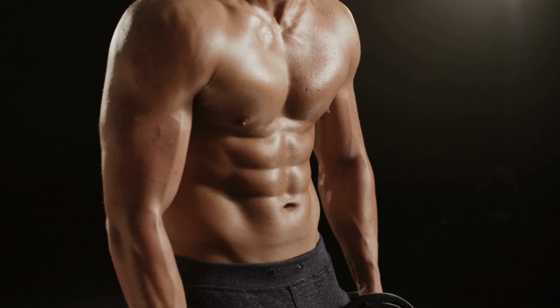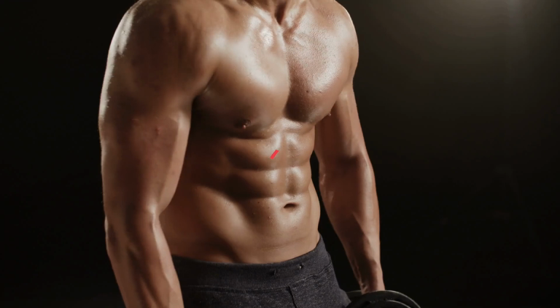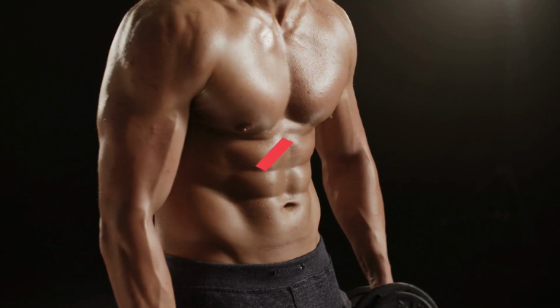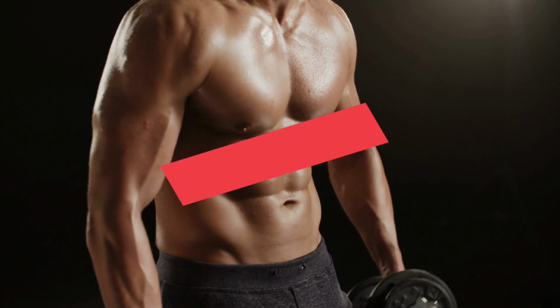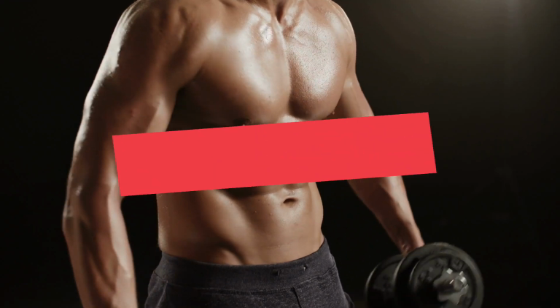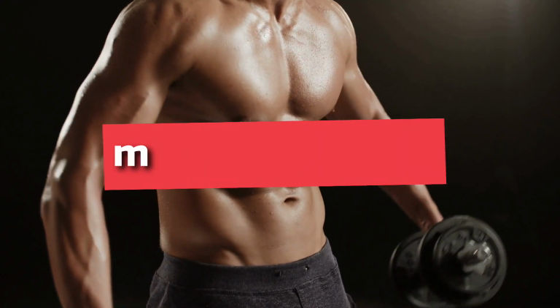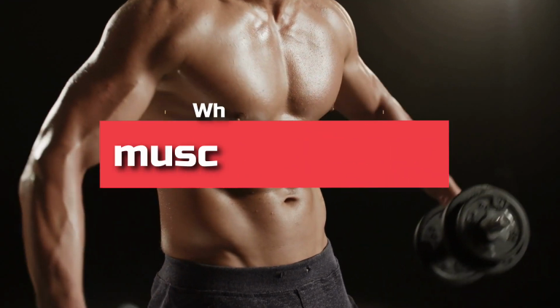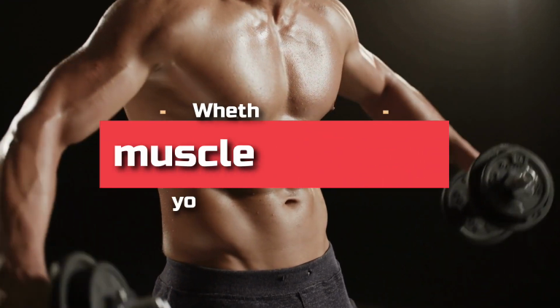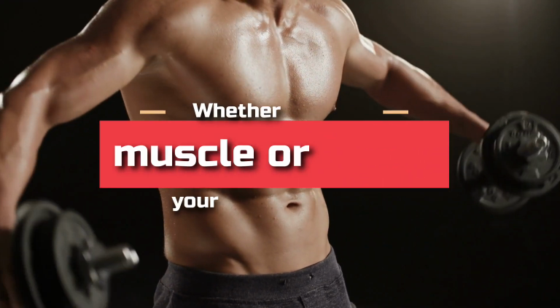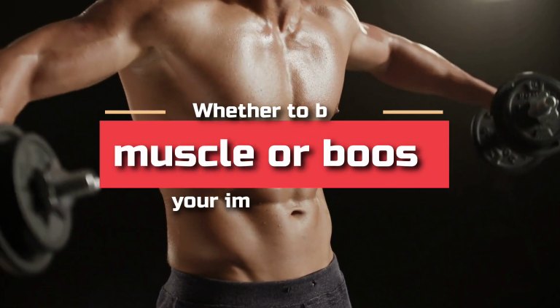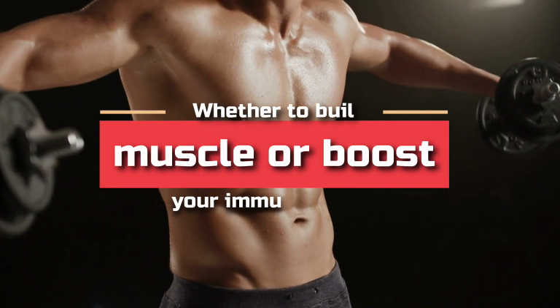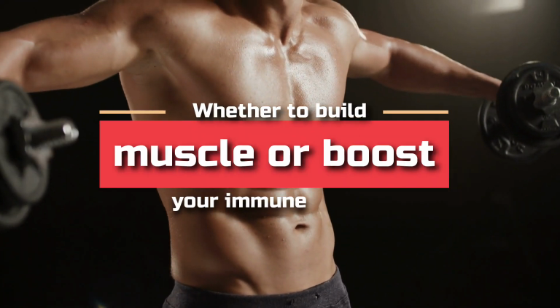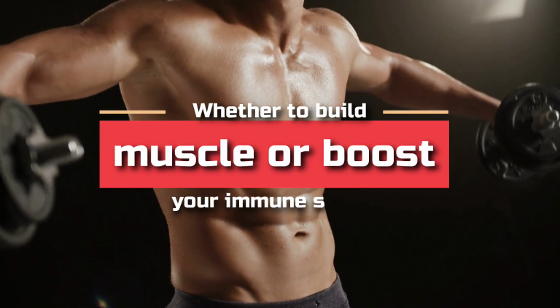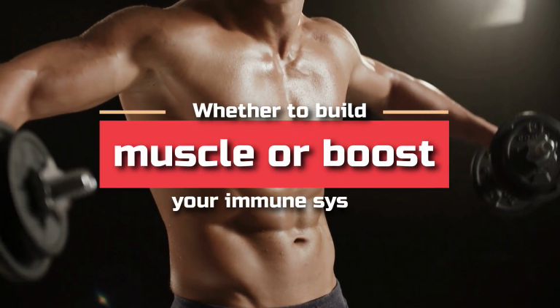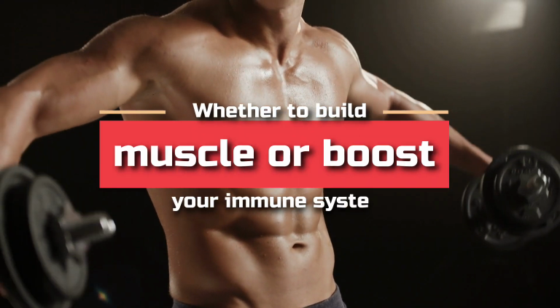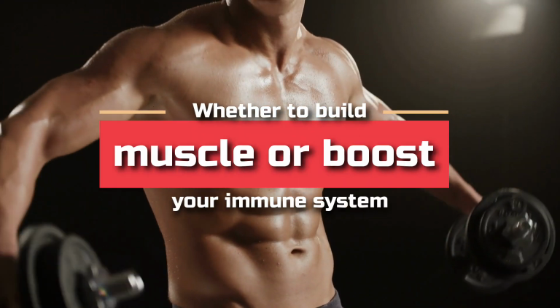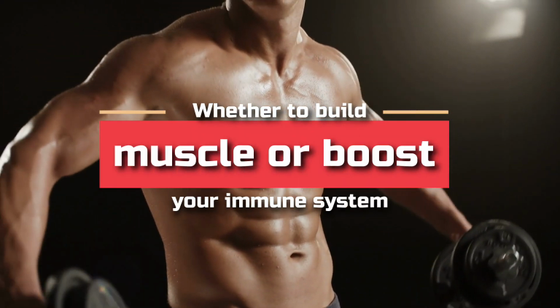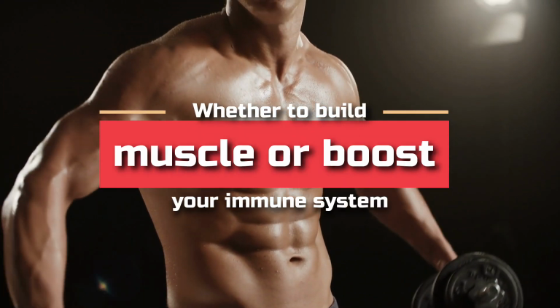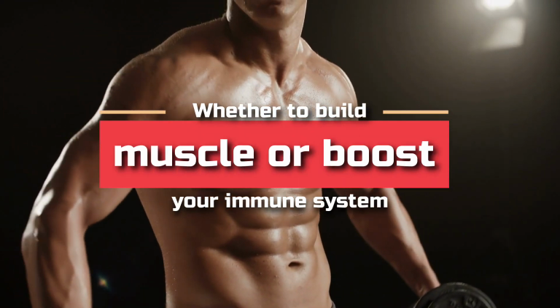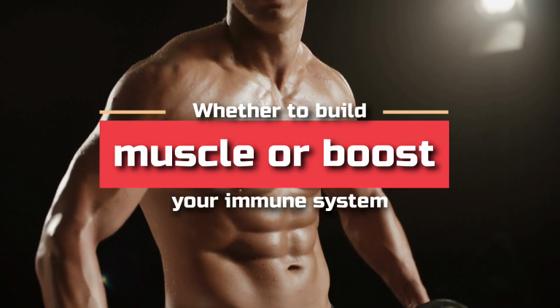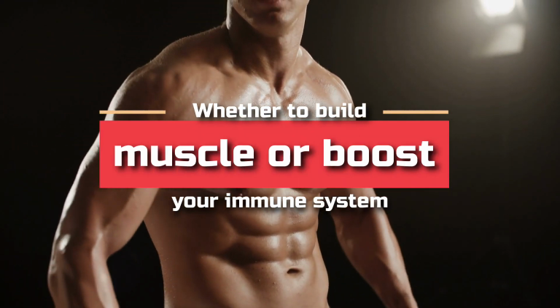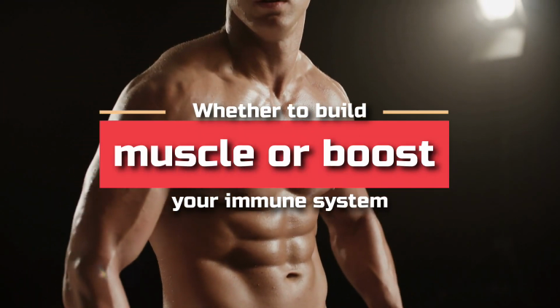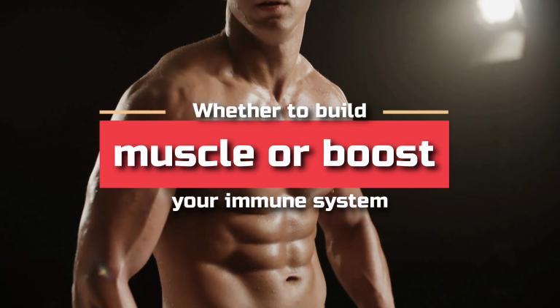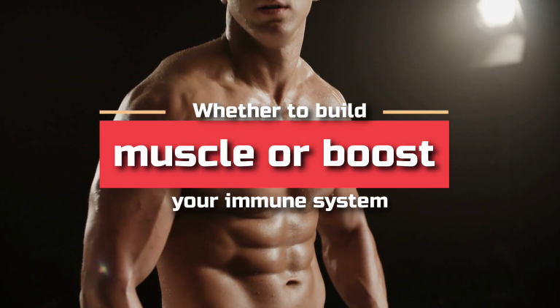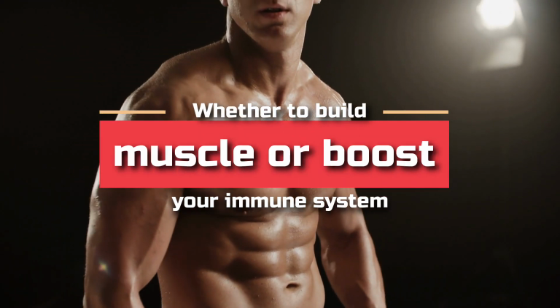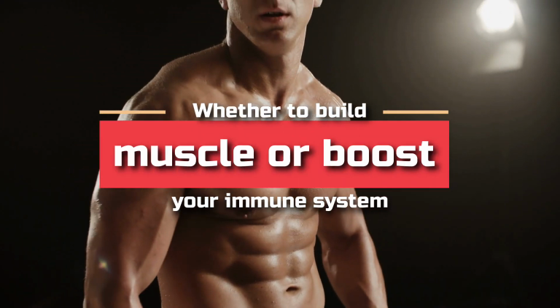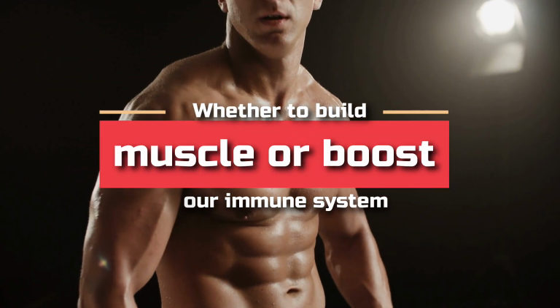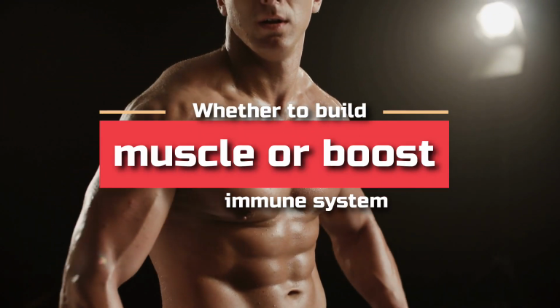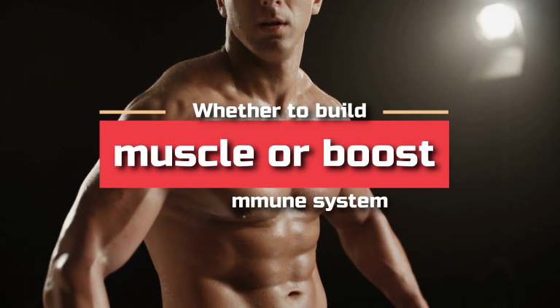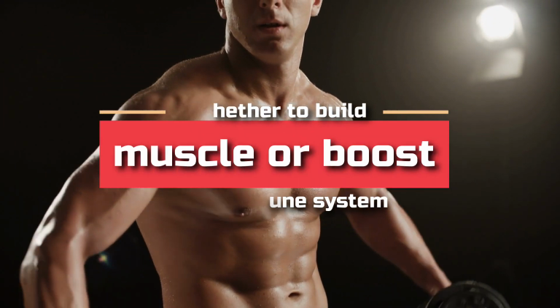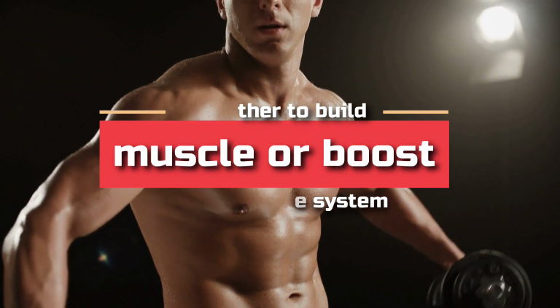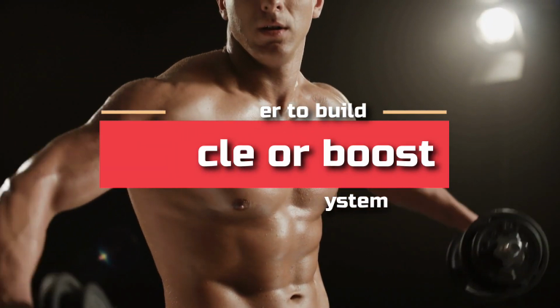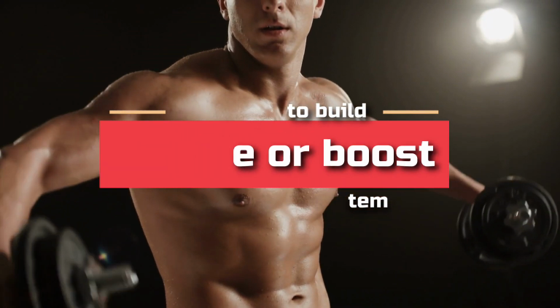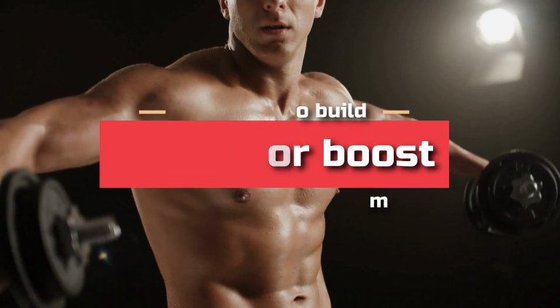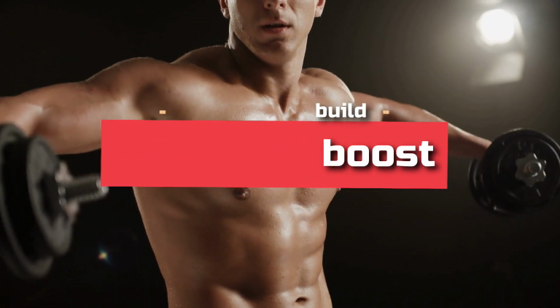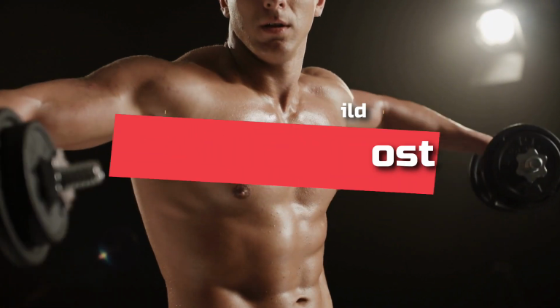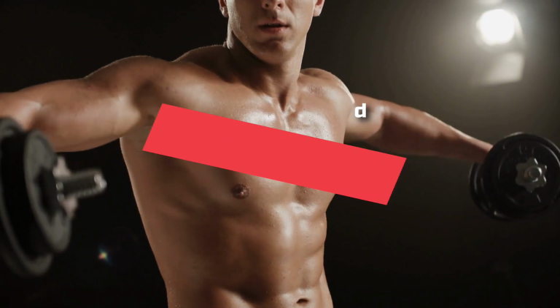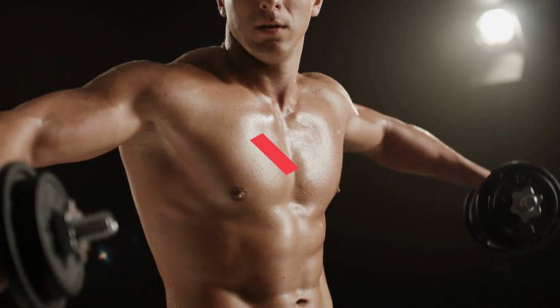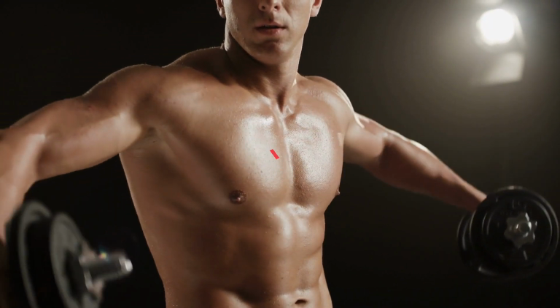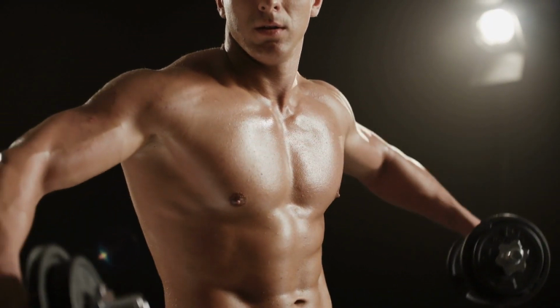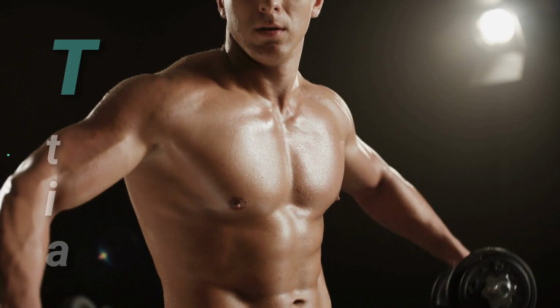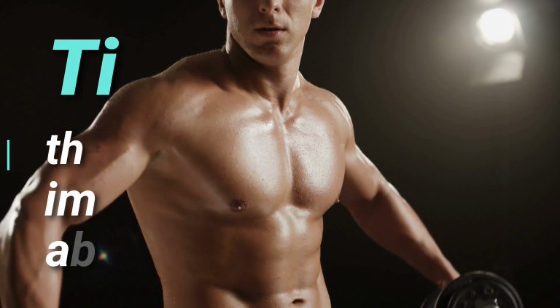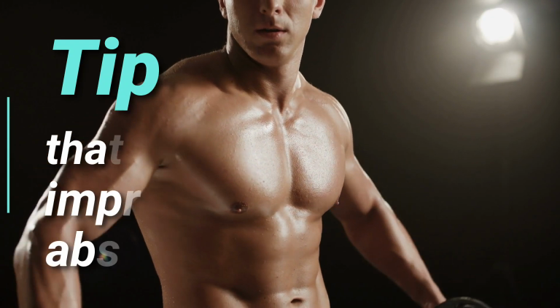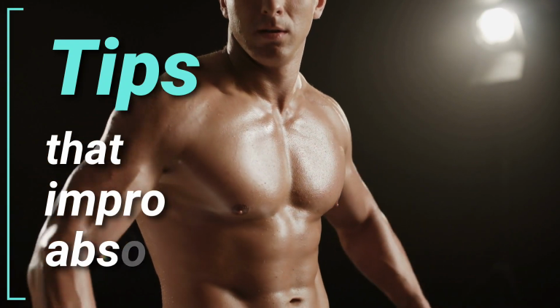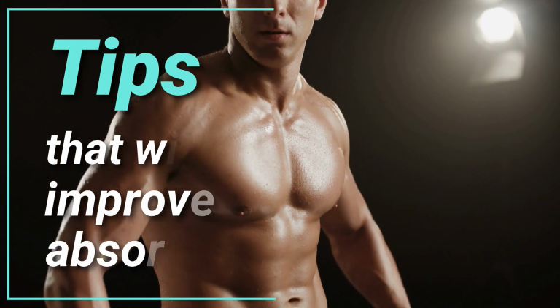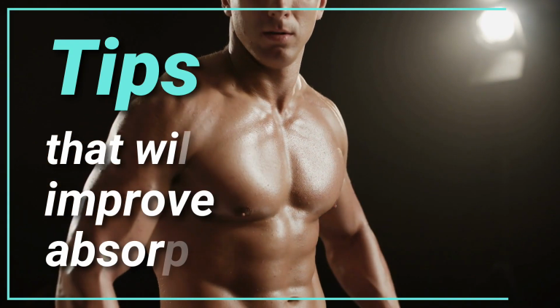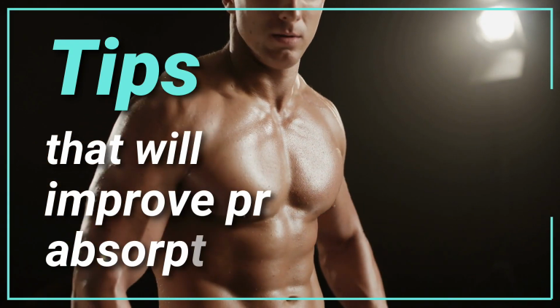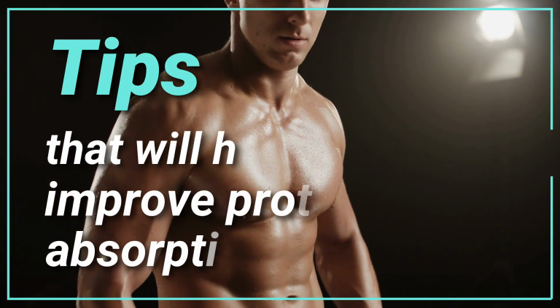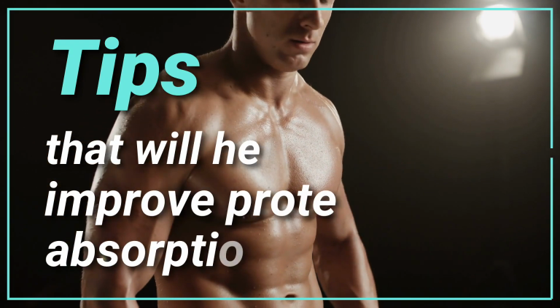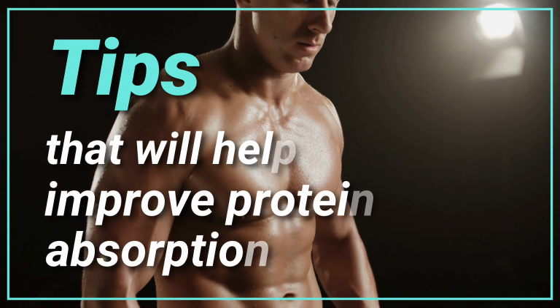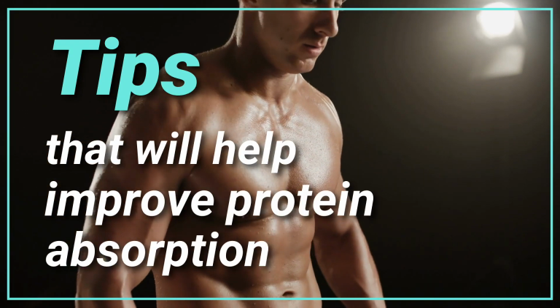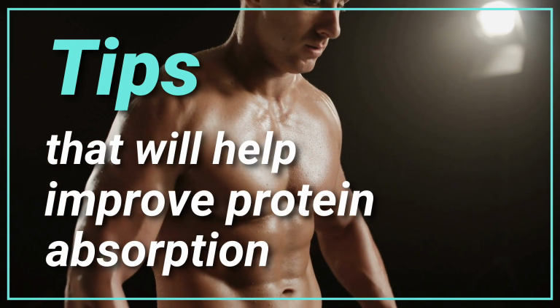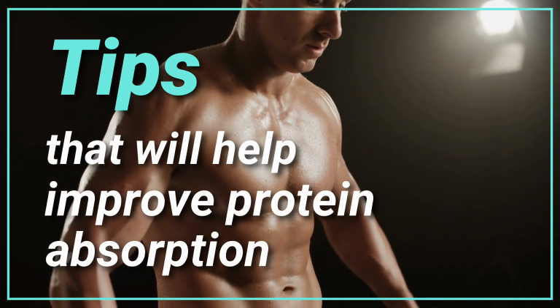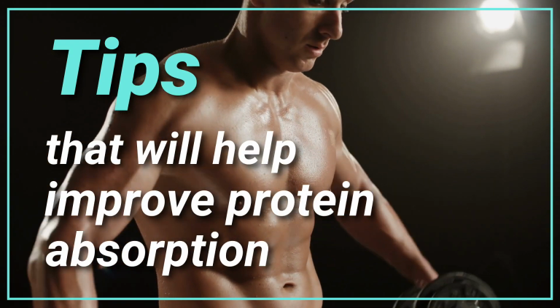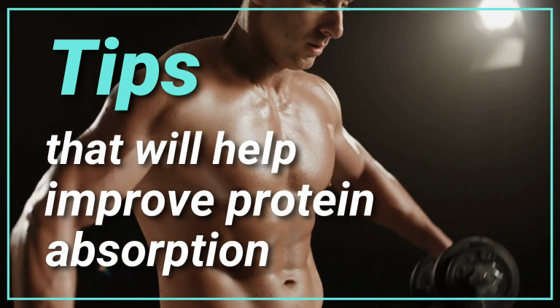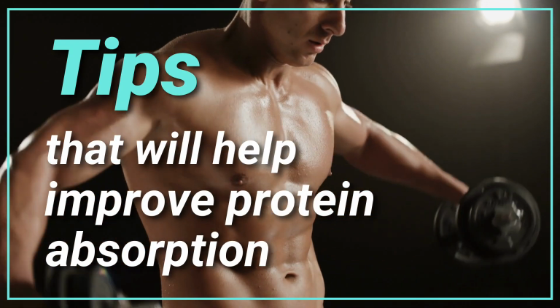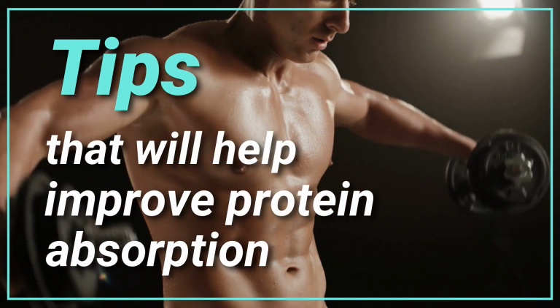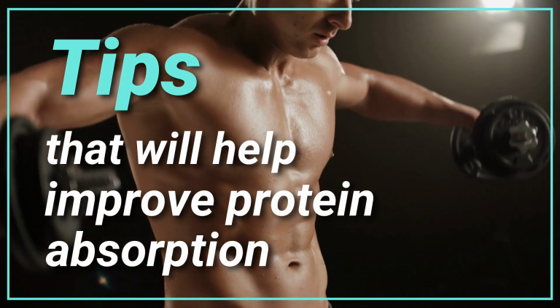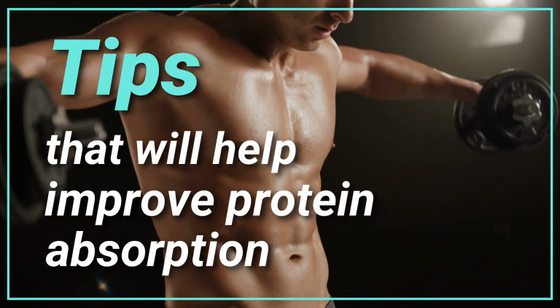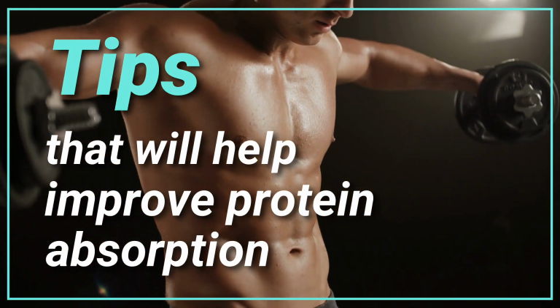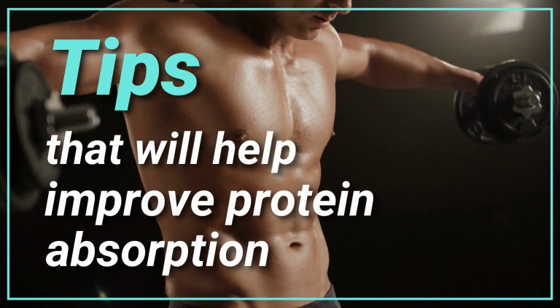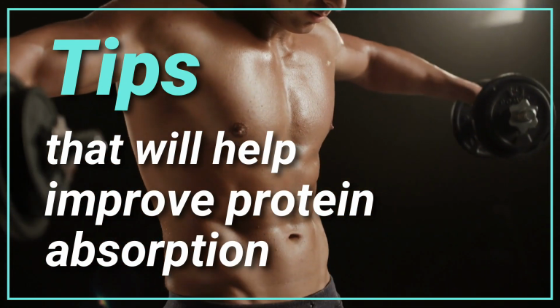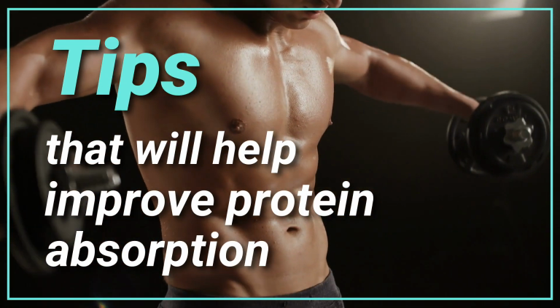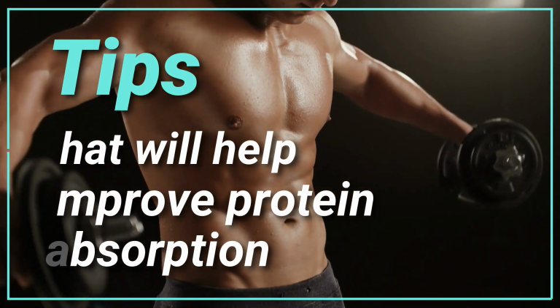Whether to build muscle or boost your immune system, getting enough protein is crucial. Here are some tips that'll help improve protein absorption.